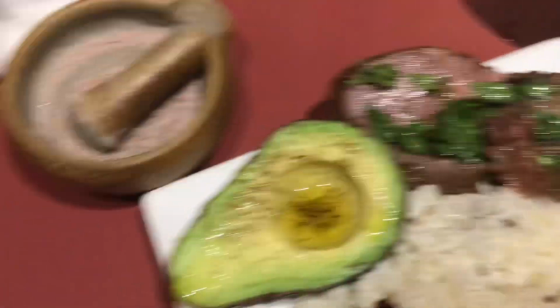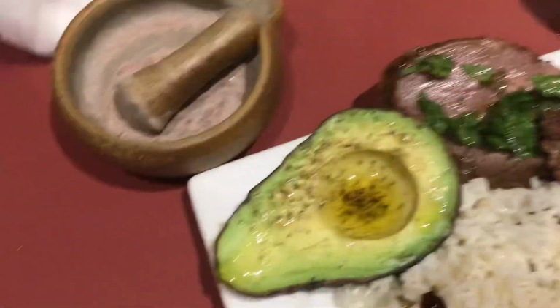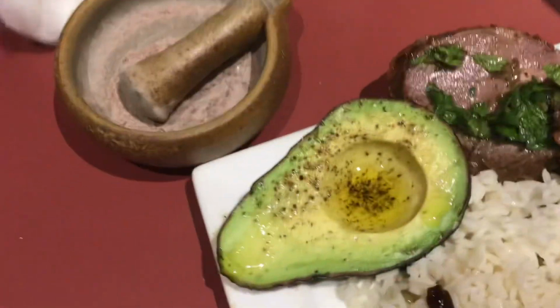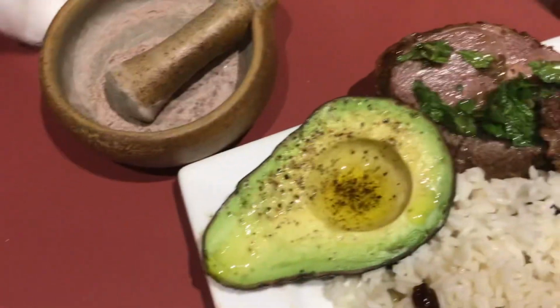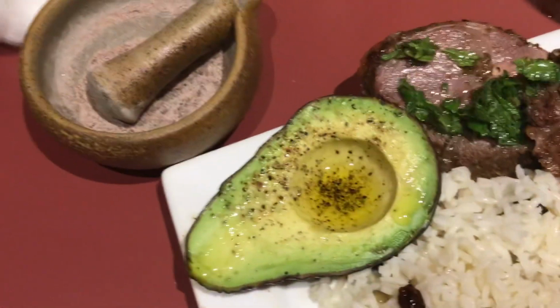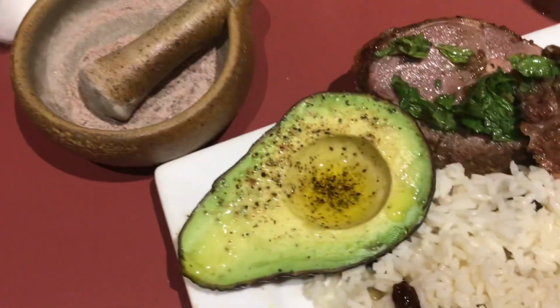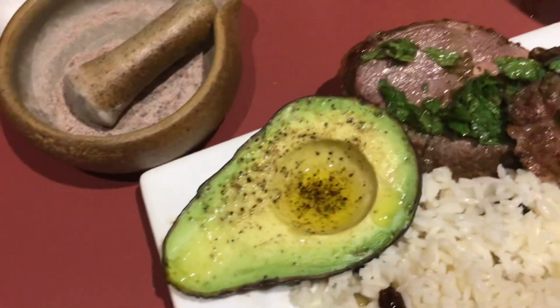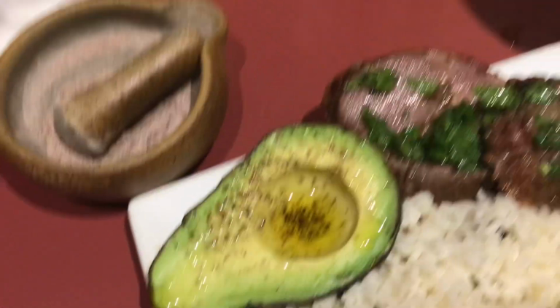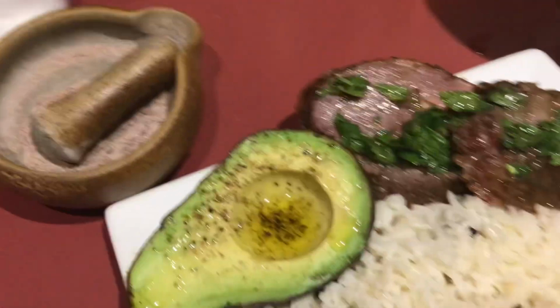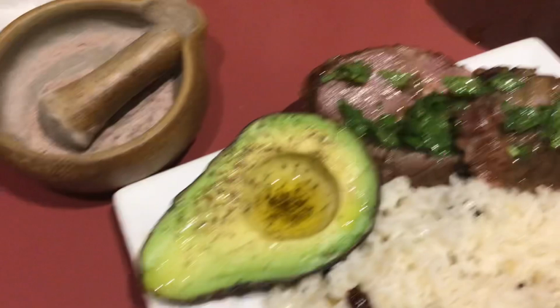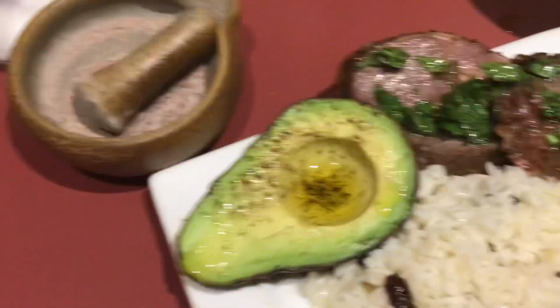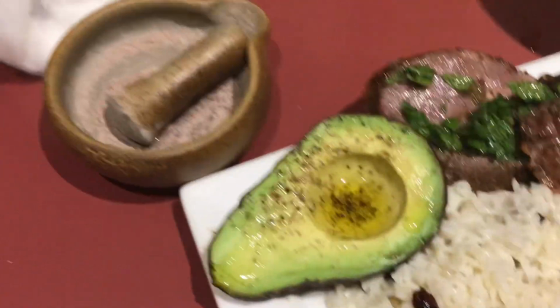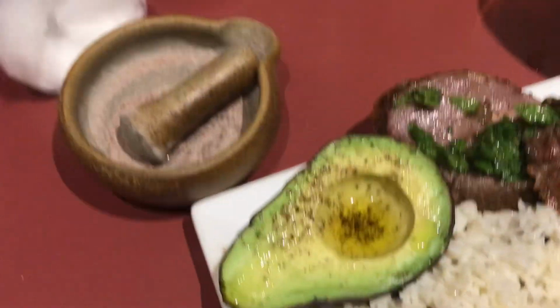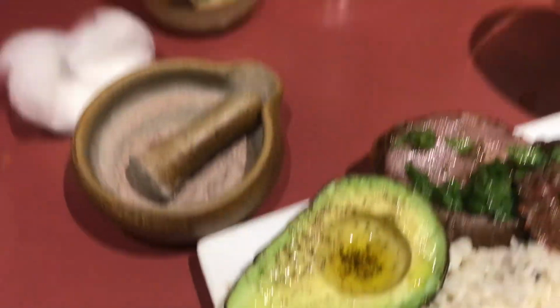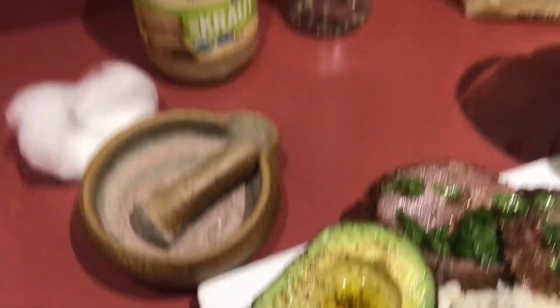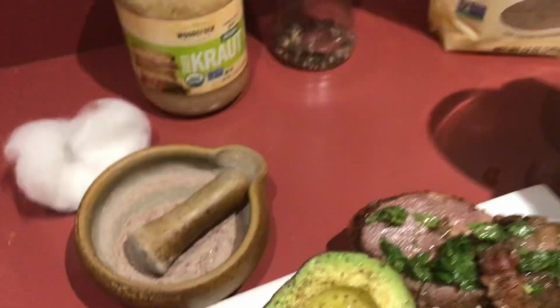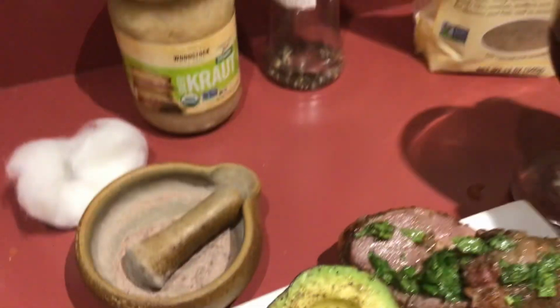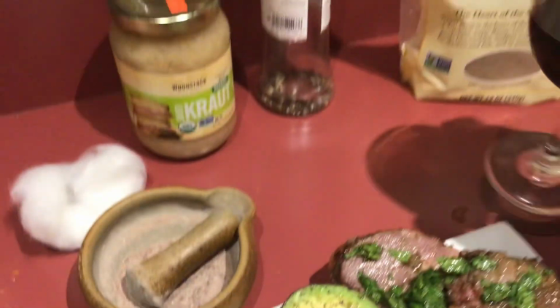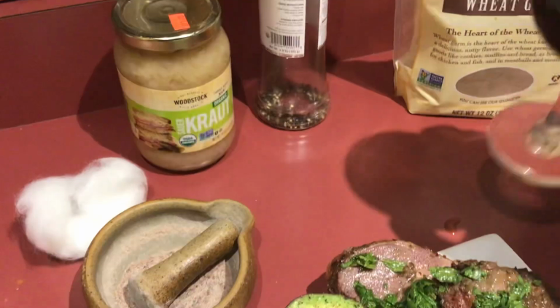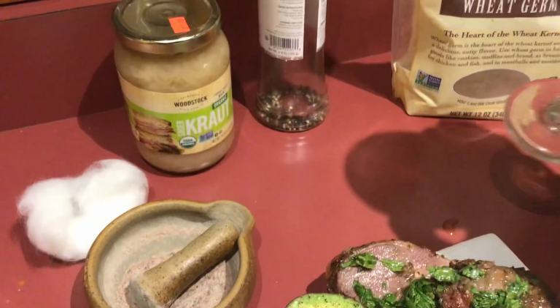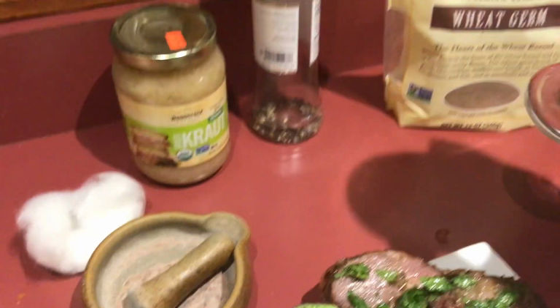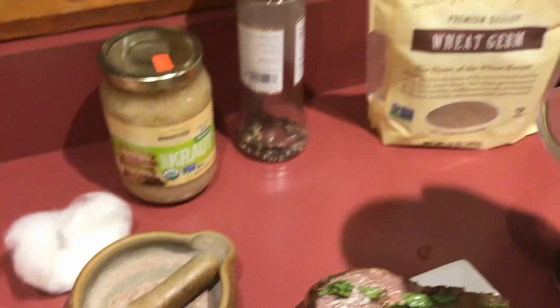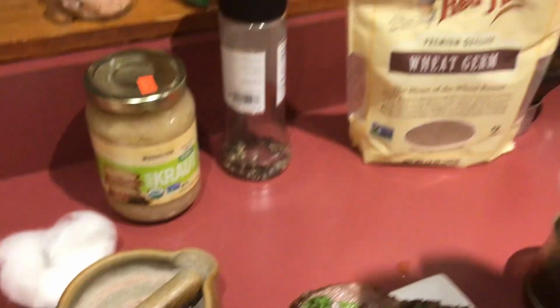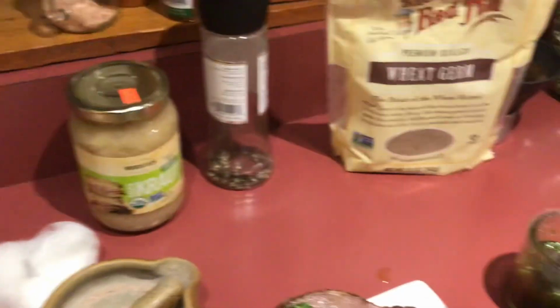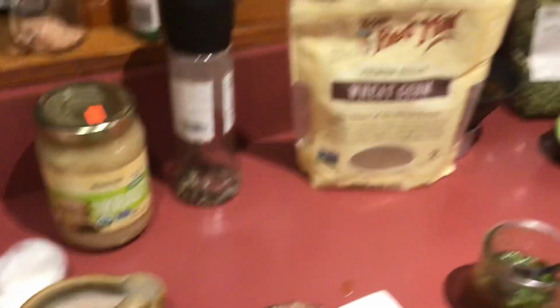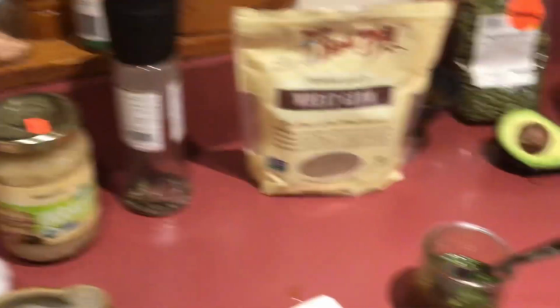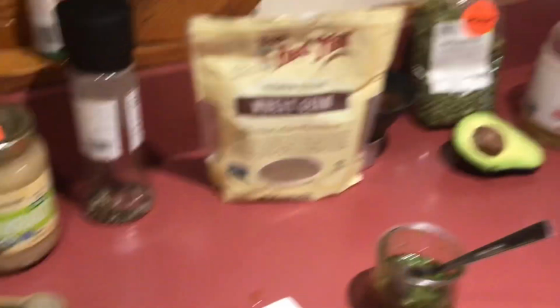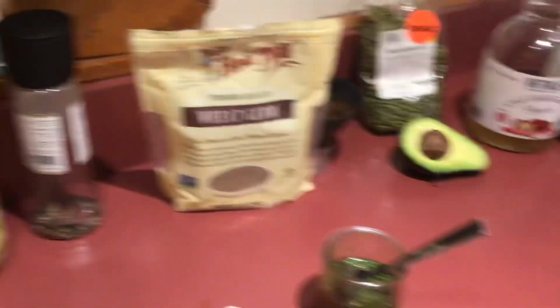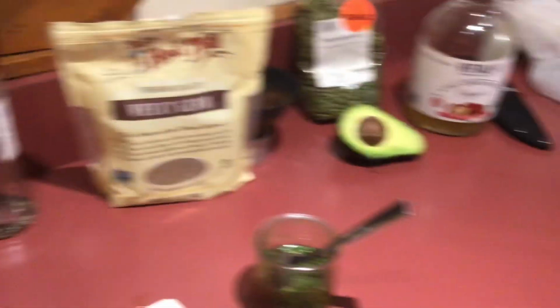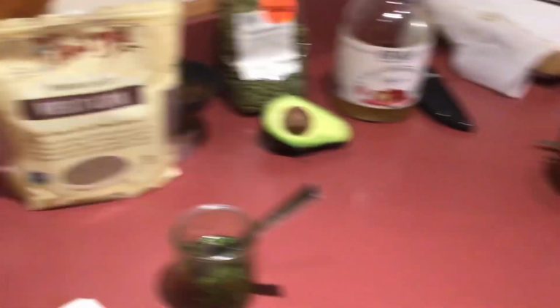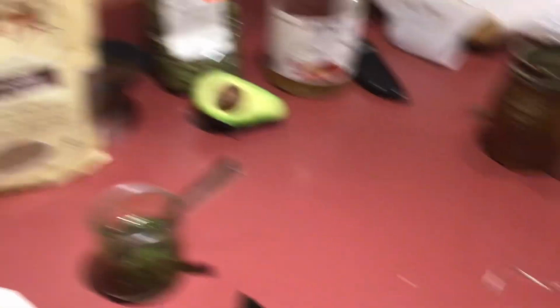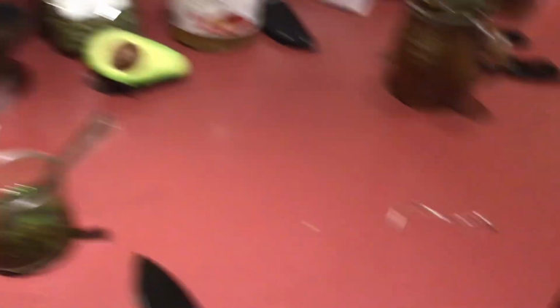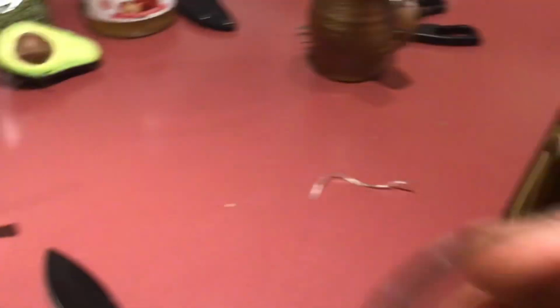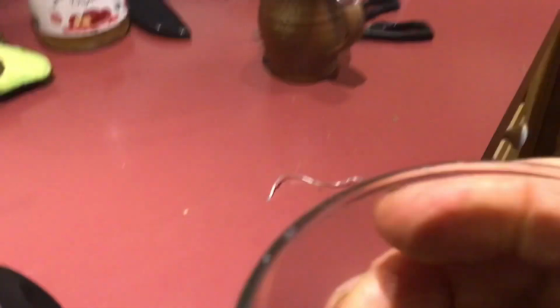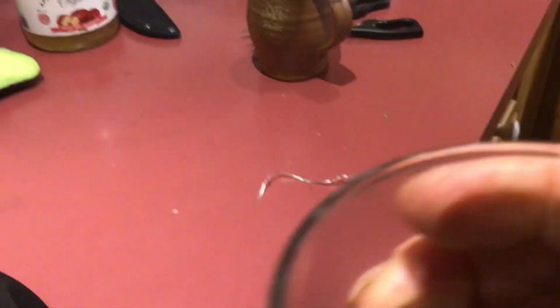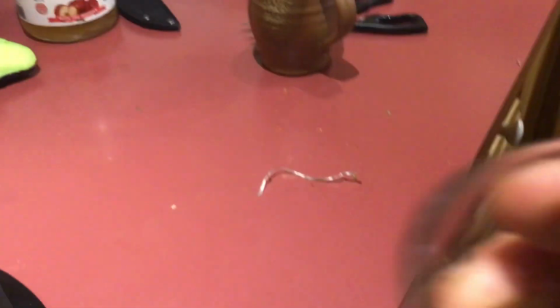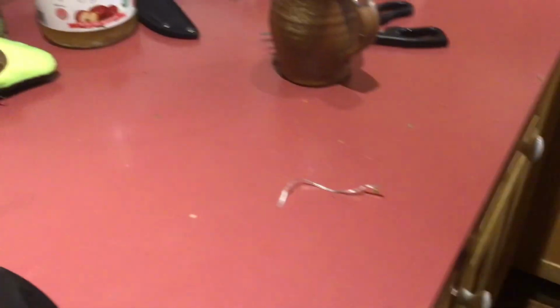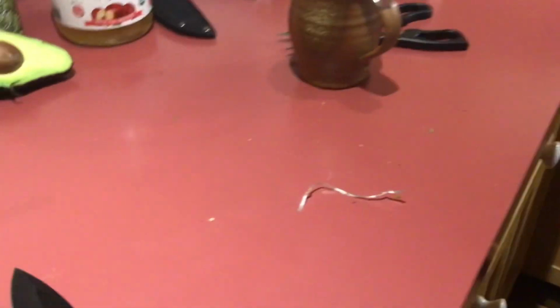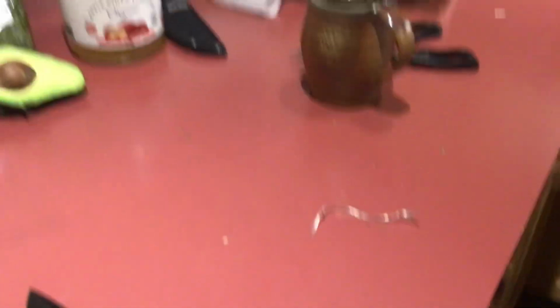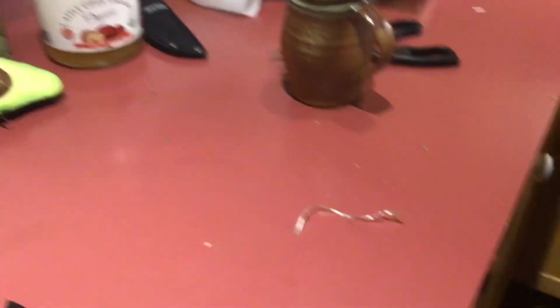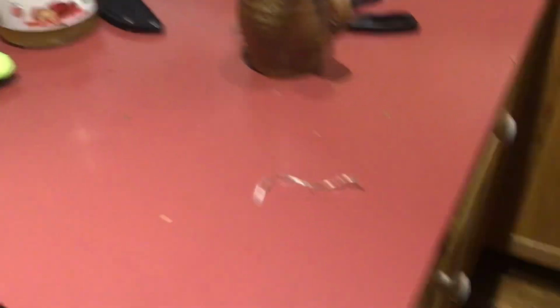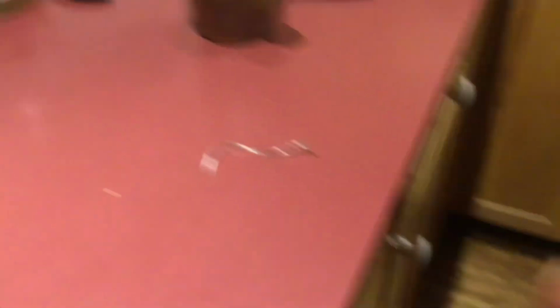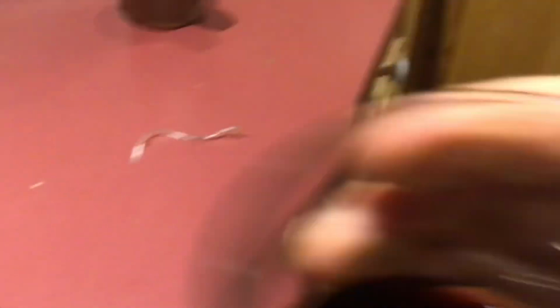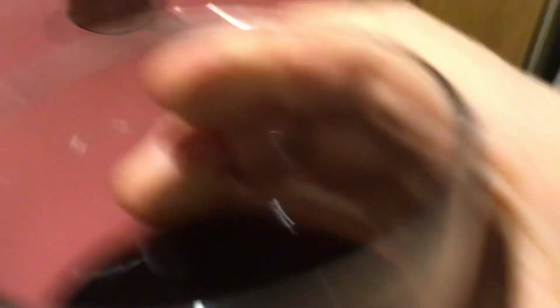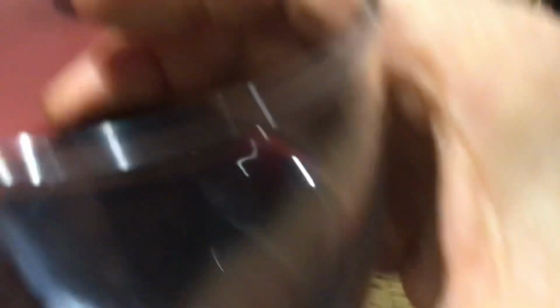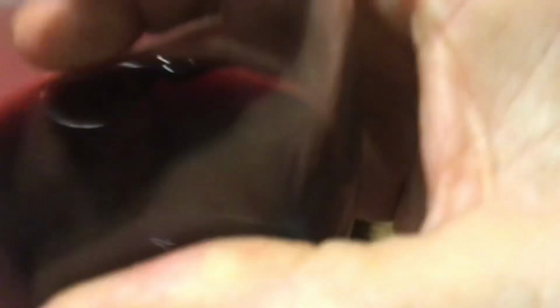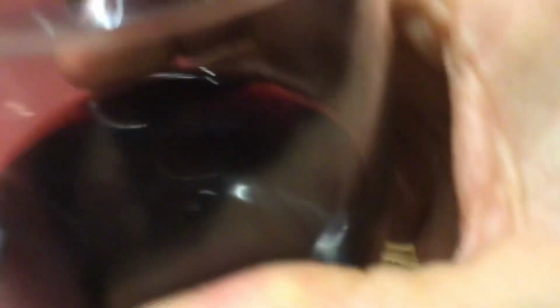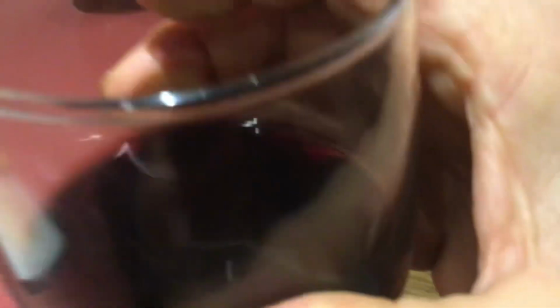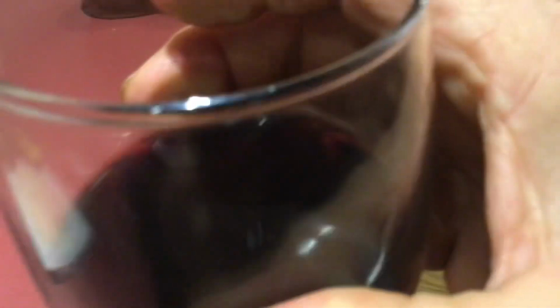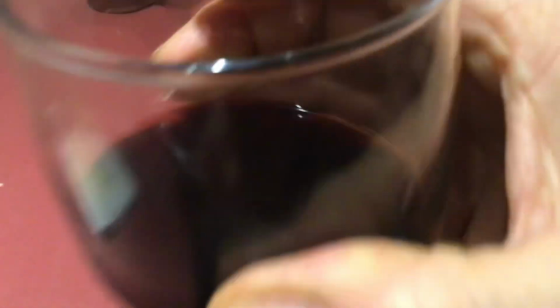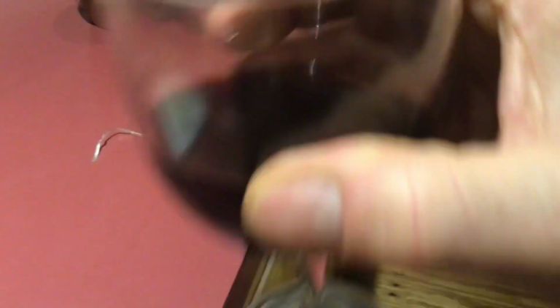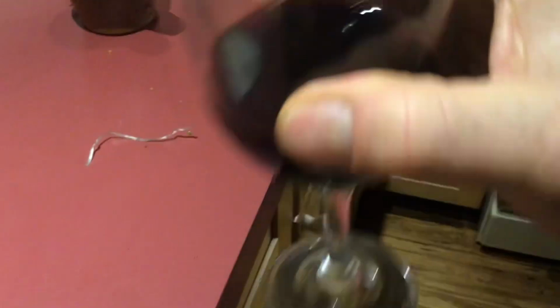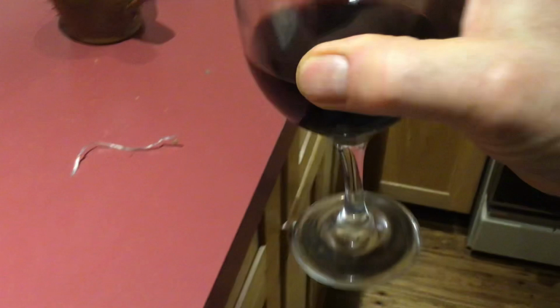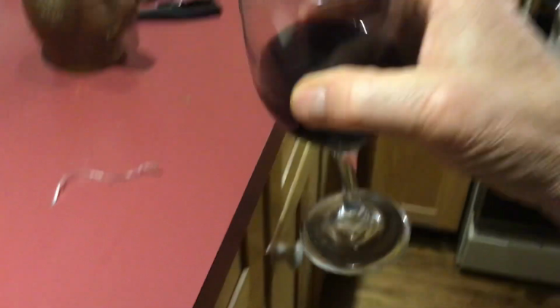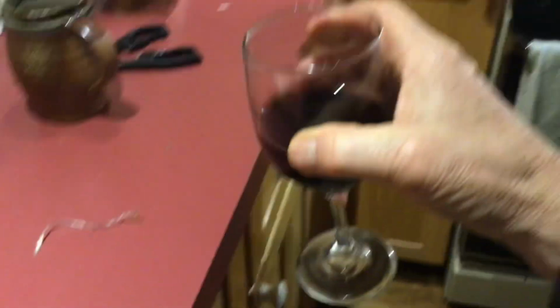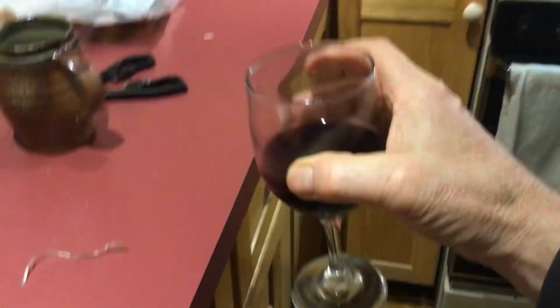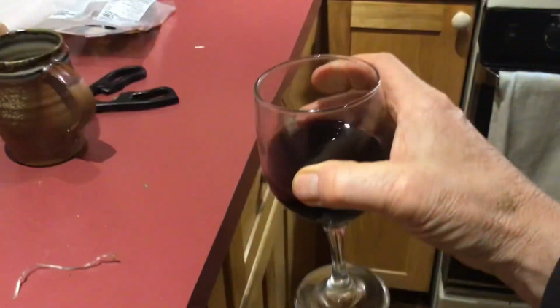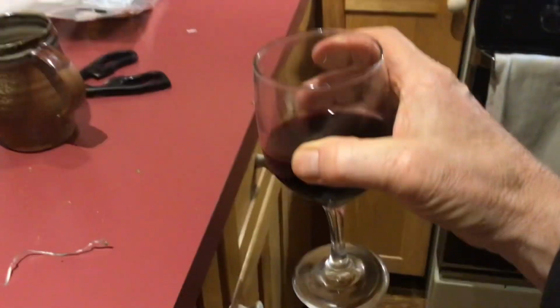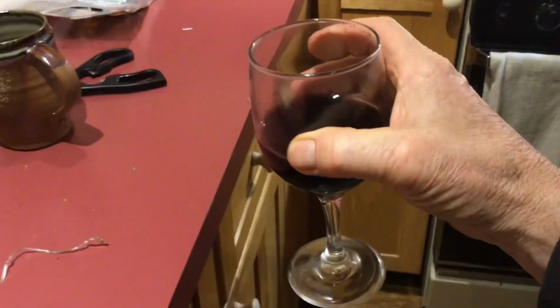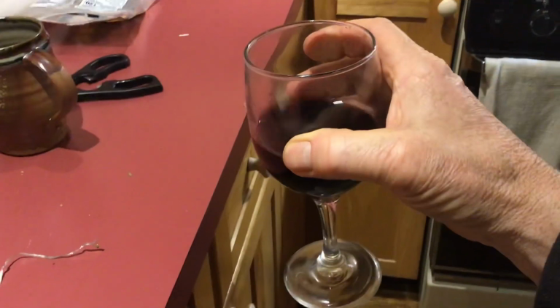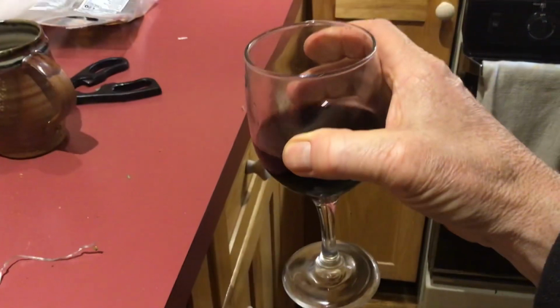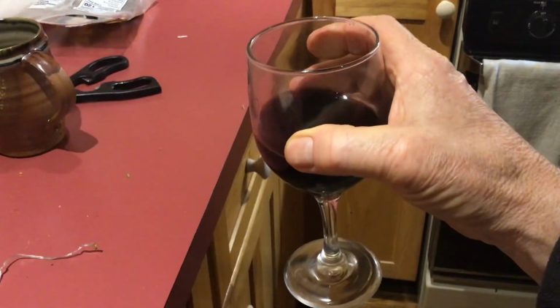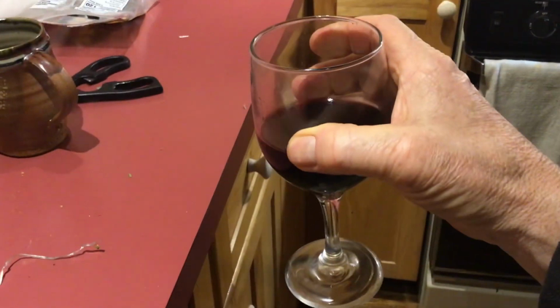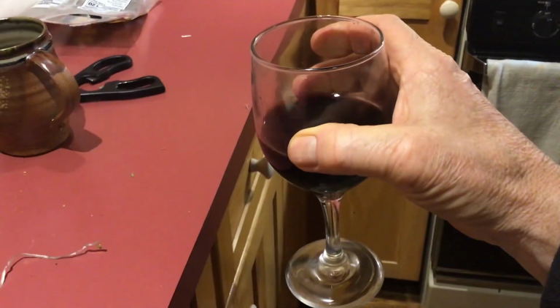There we go. Okay folks, there it is. Cheers — Maharty's cheers.